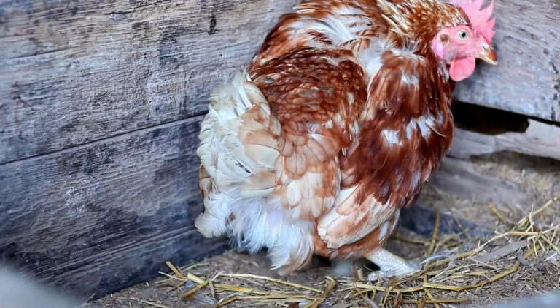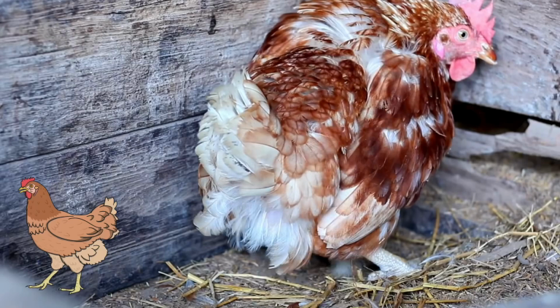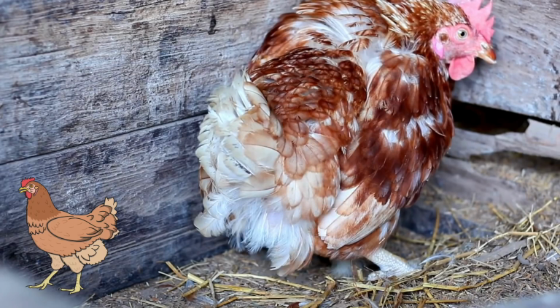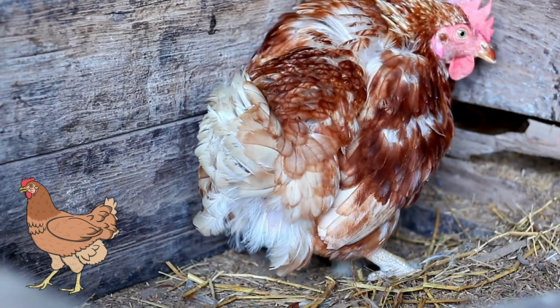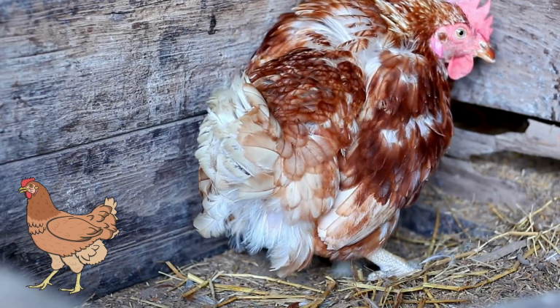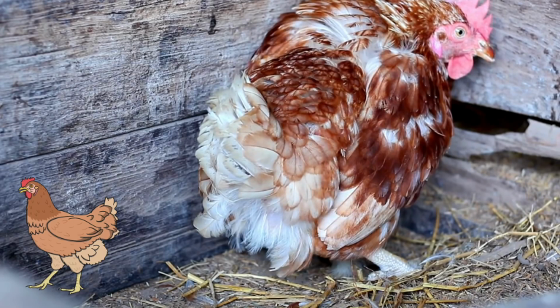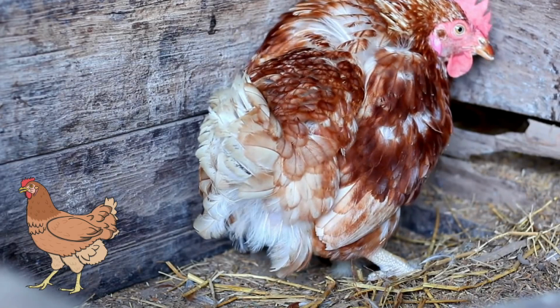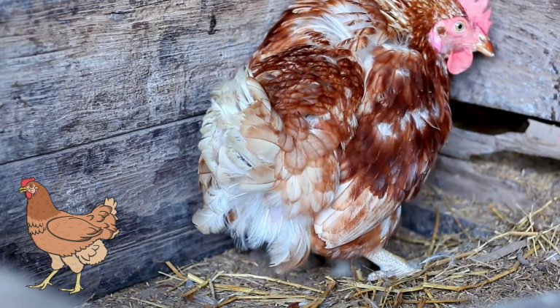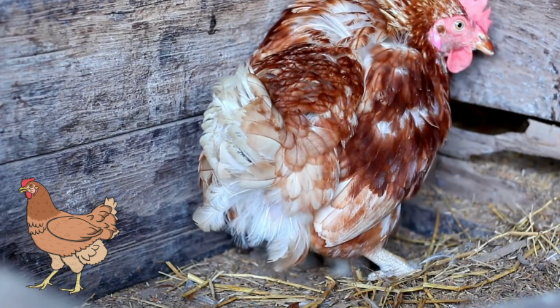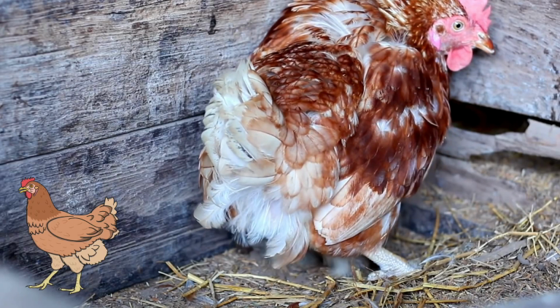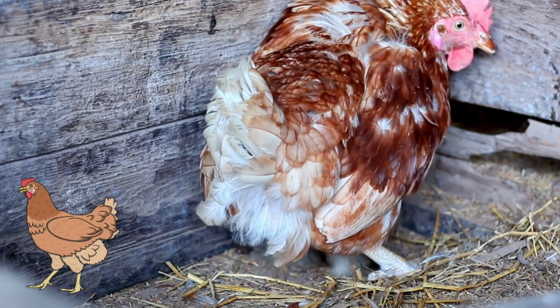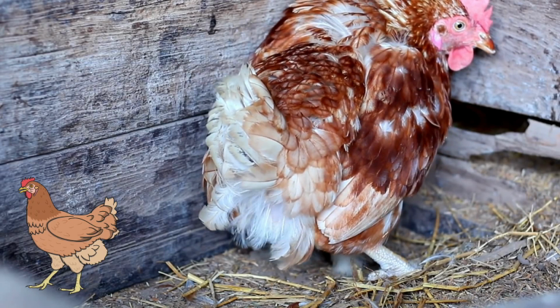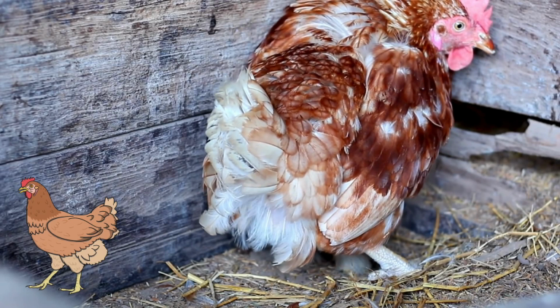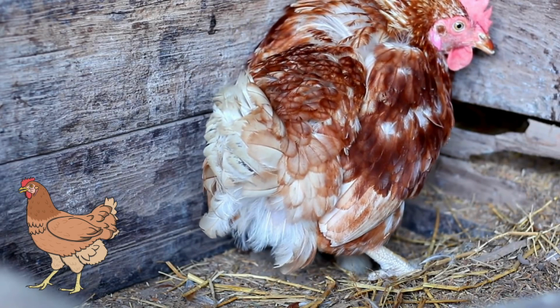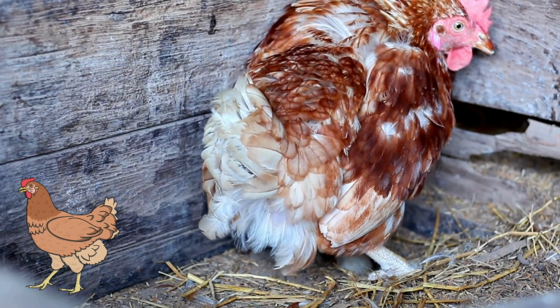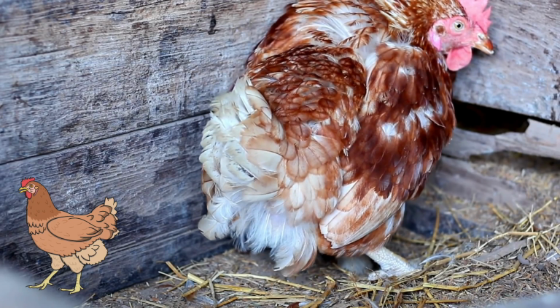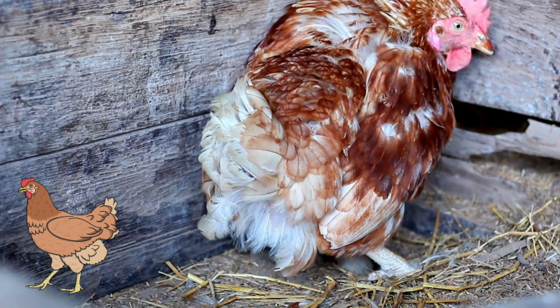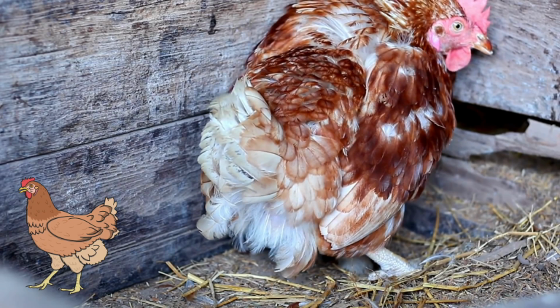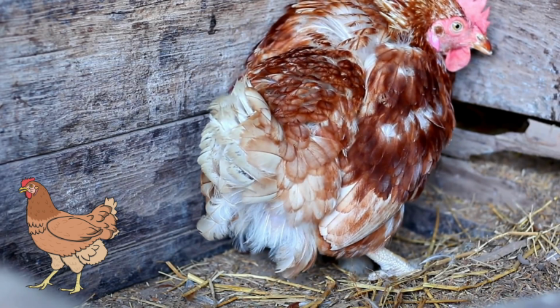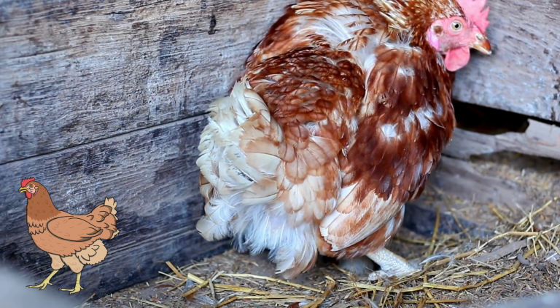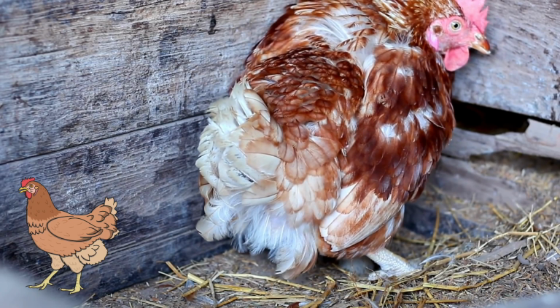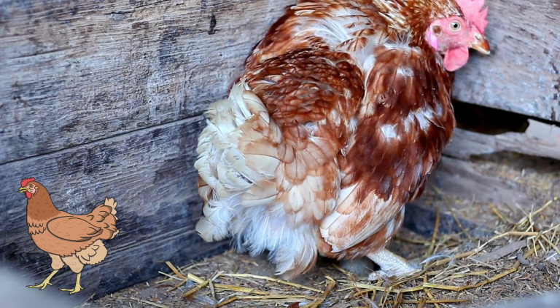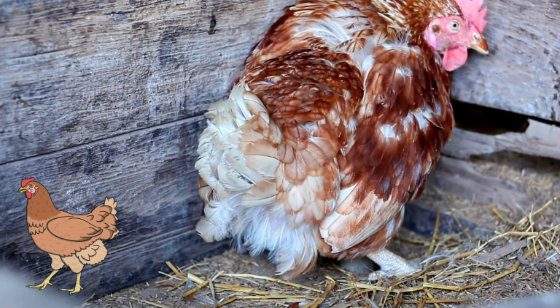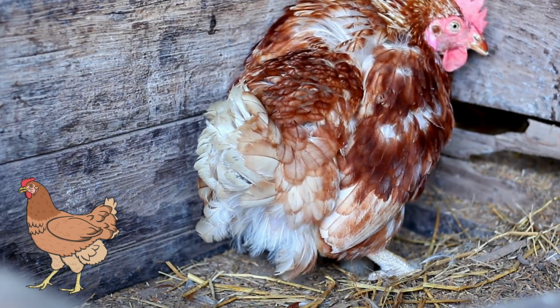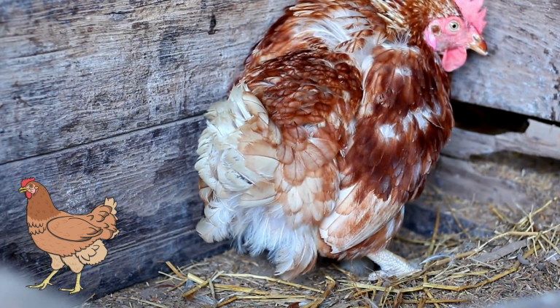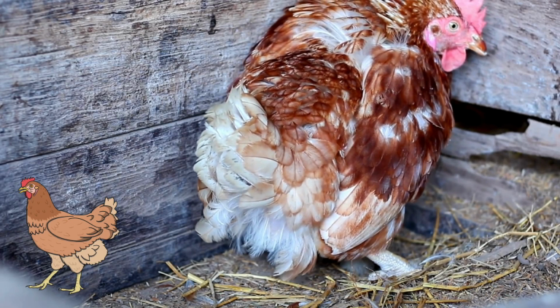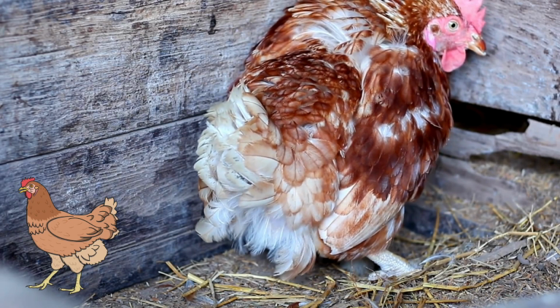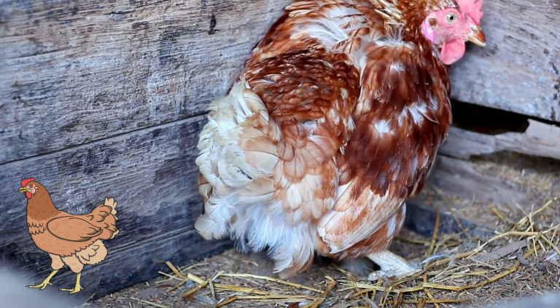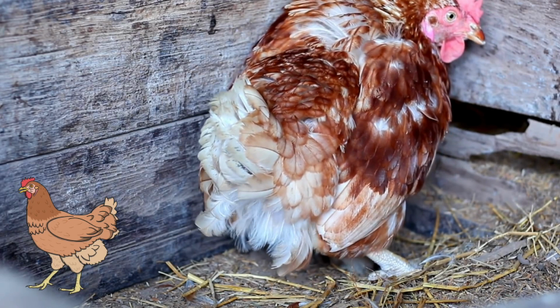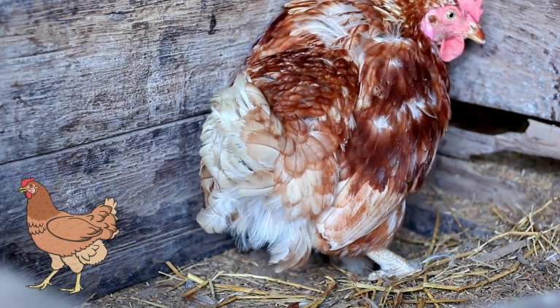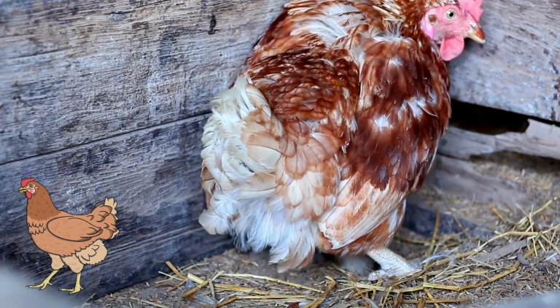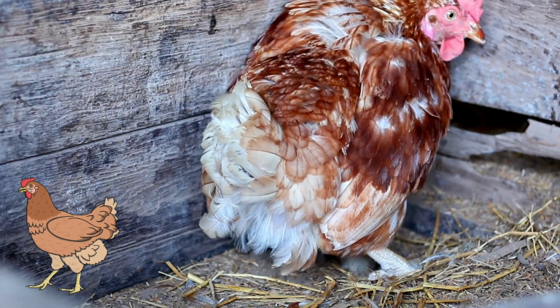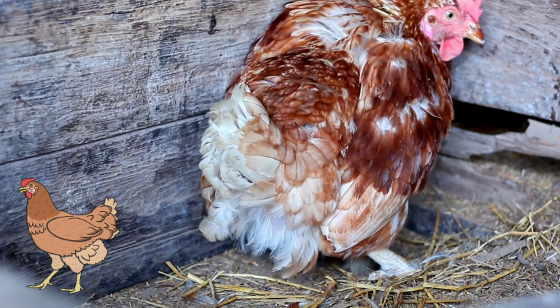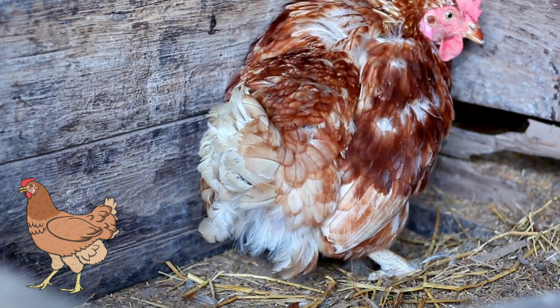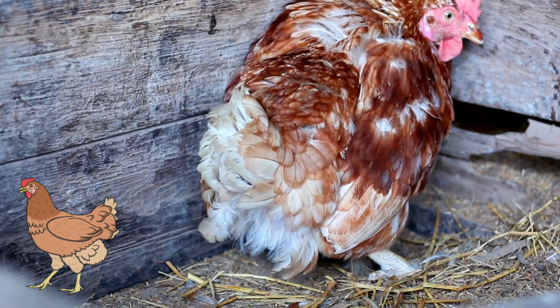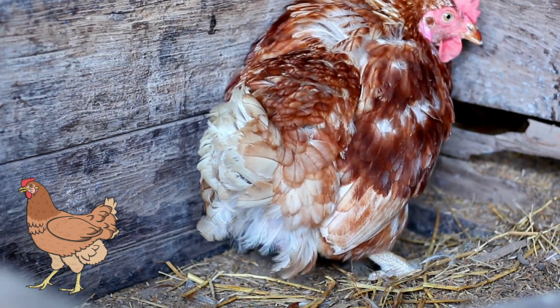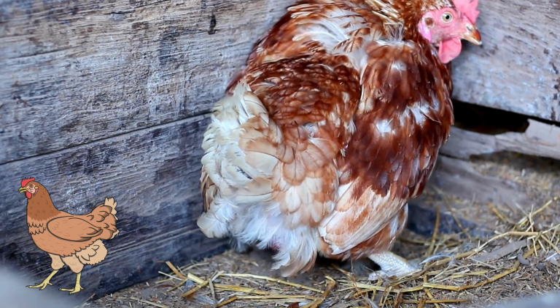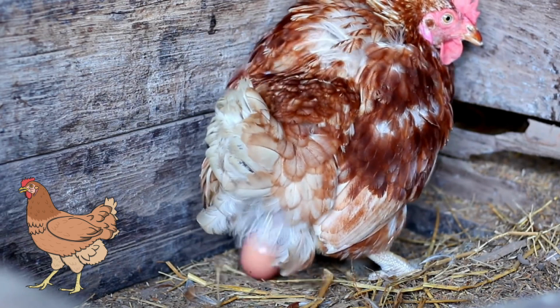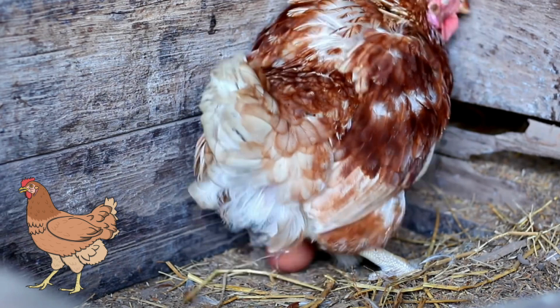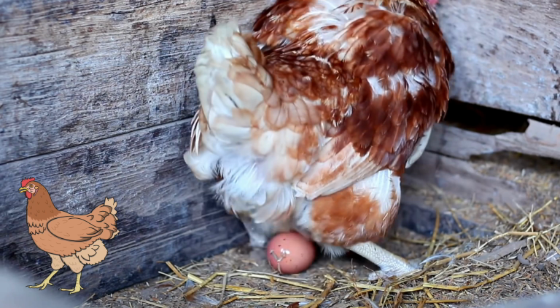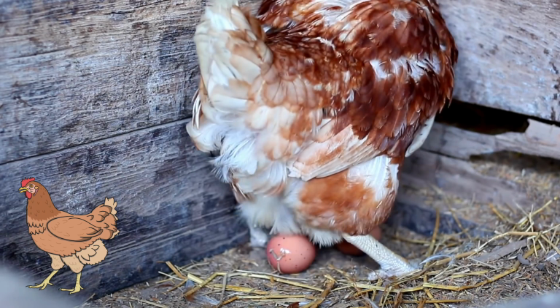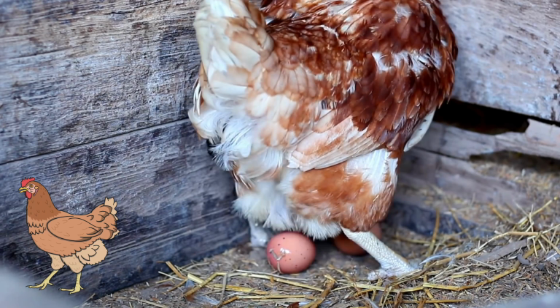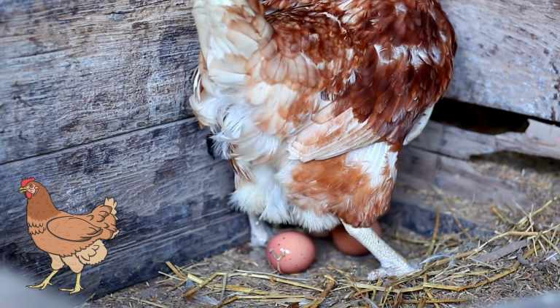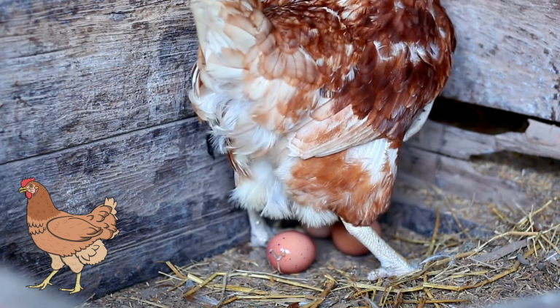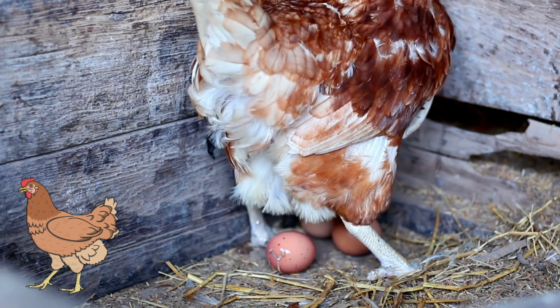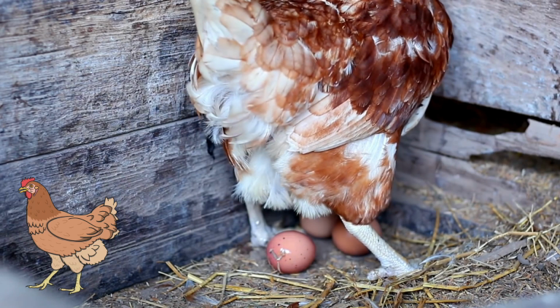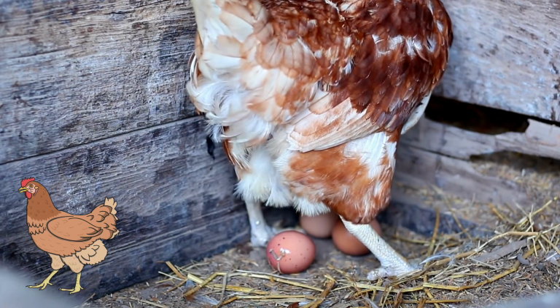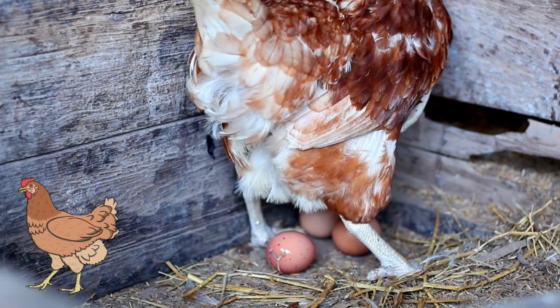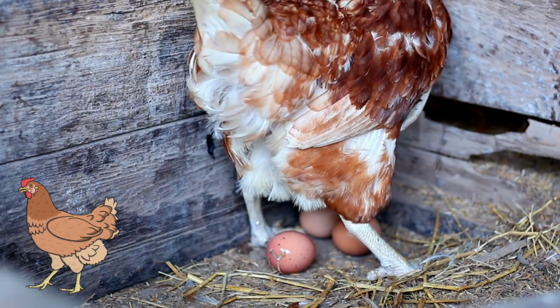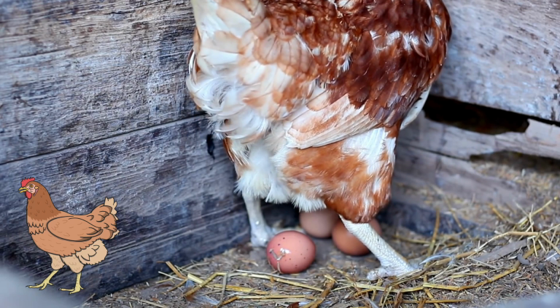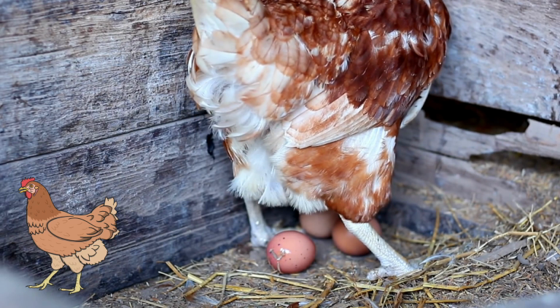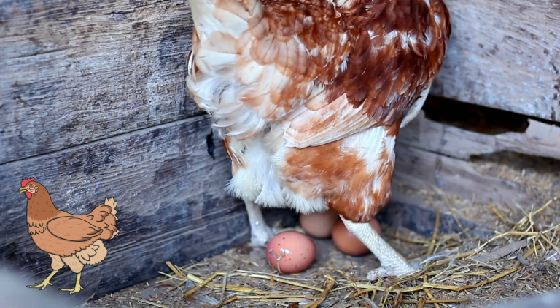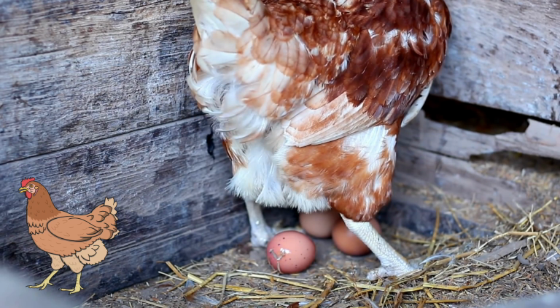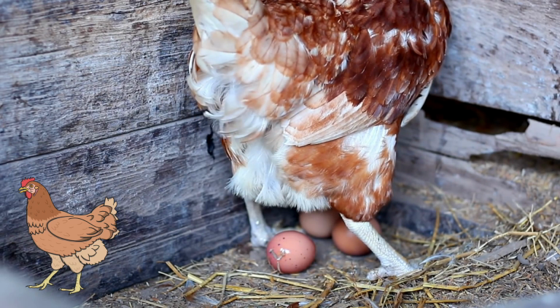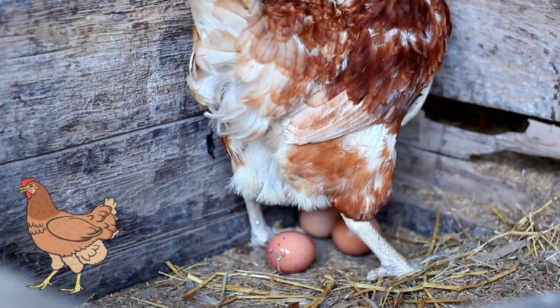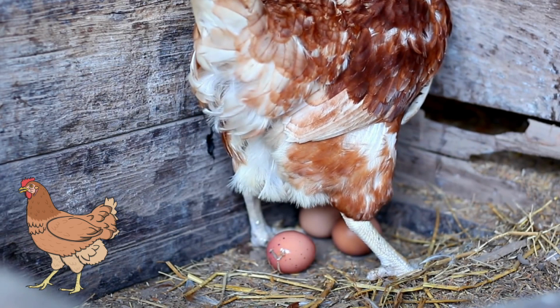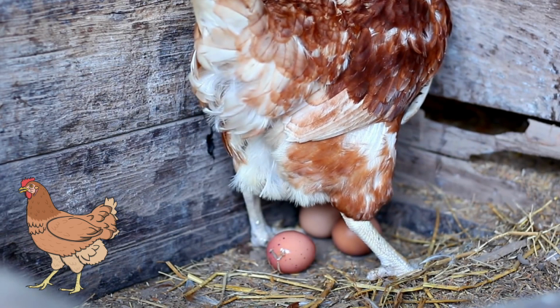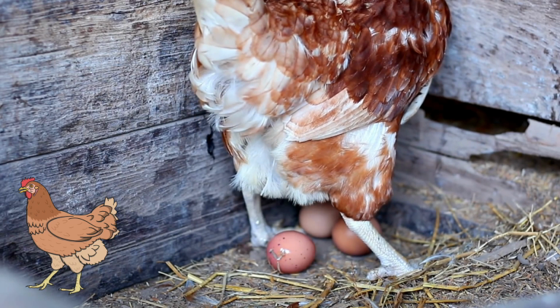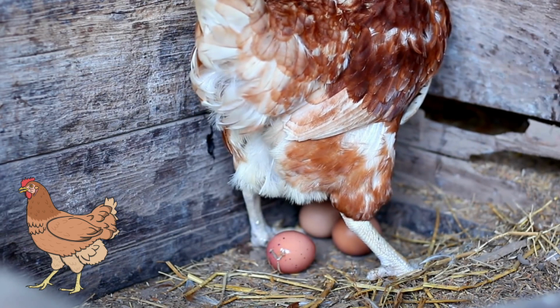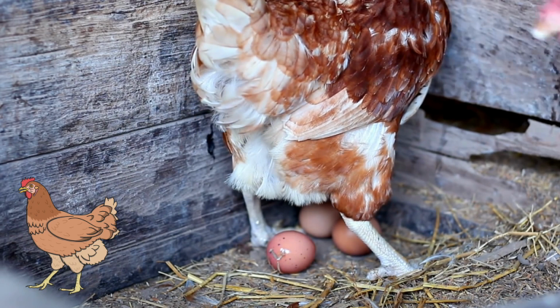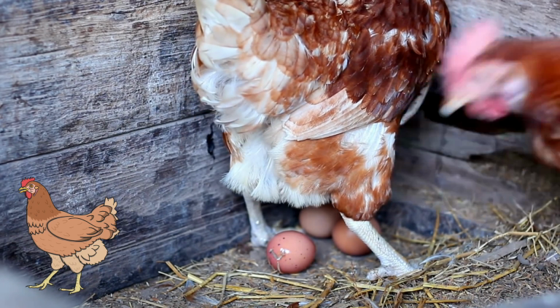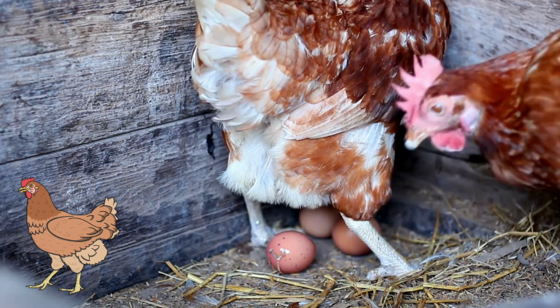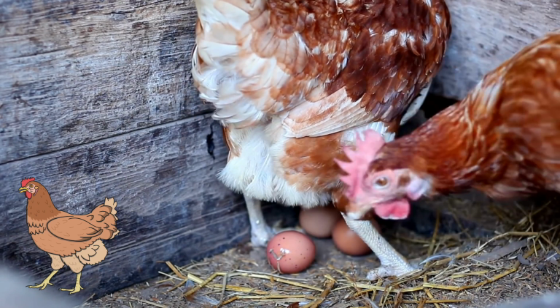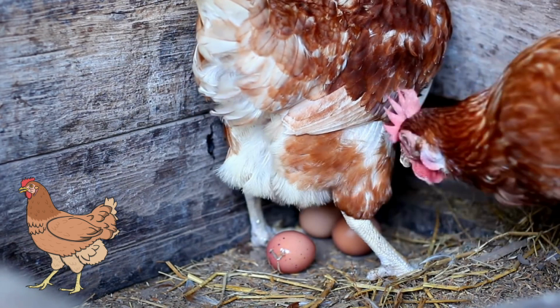When a pullet becomes an adult hen, she lays eggs of her own. And the cycle starts all over again.